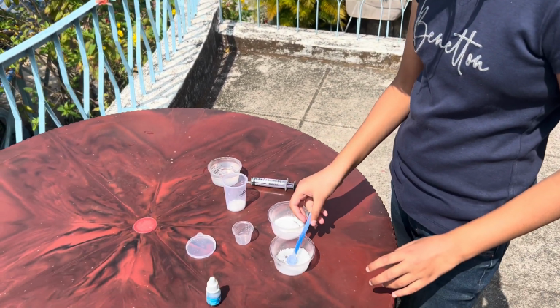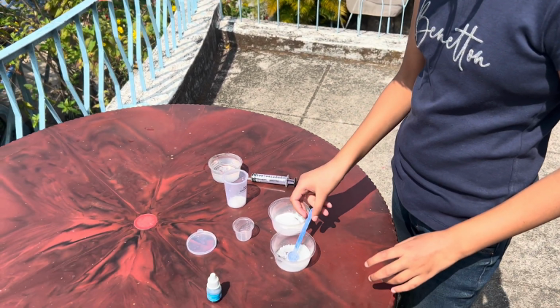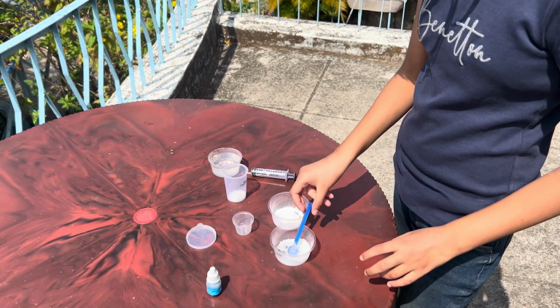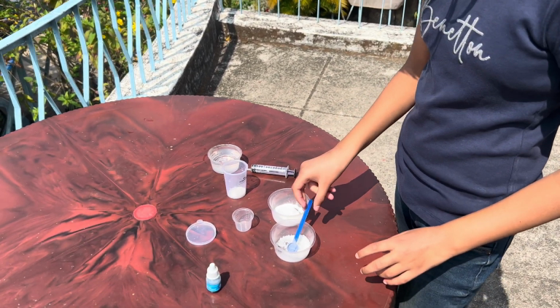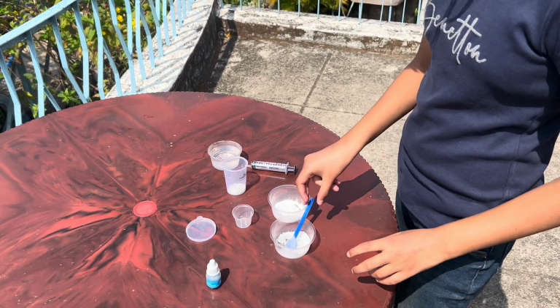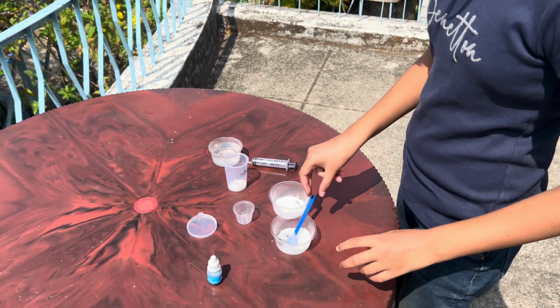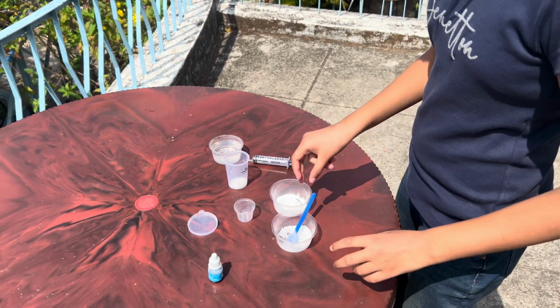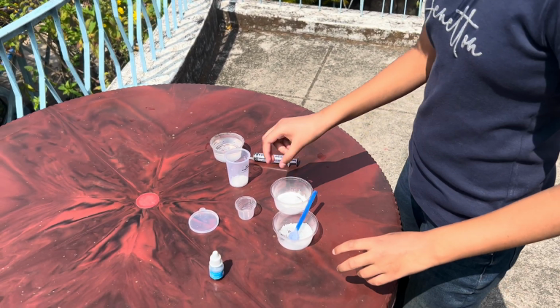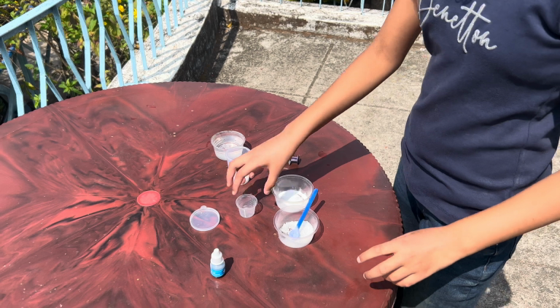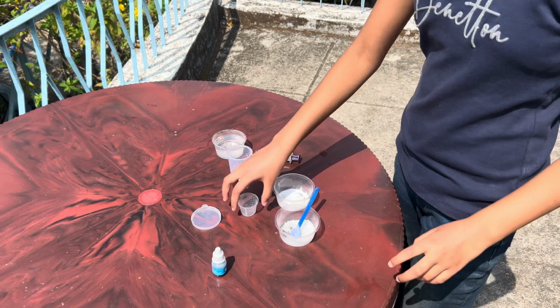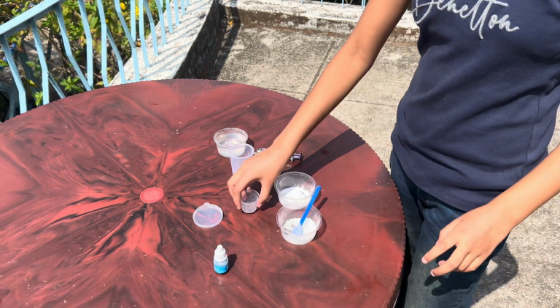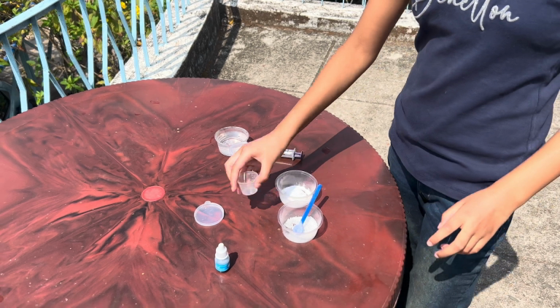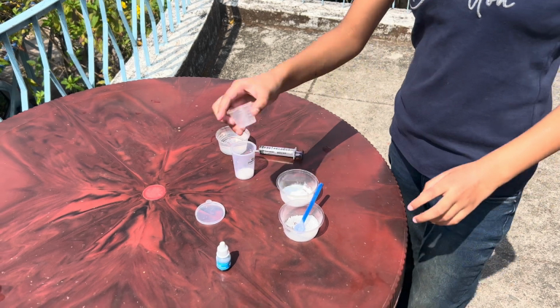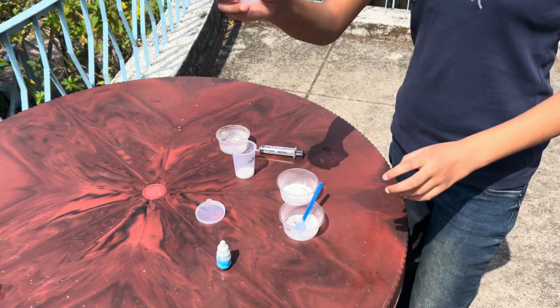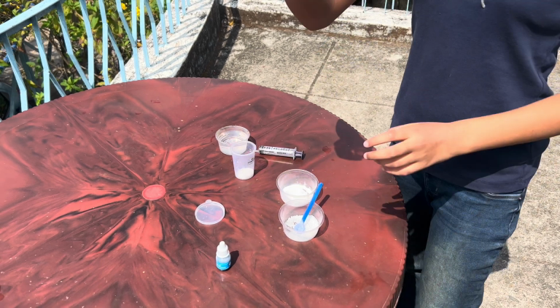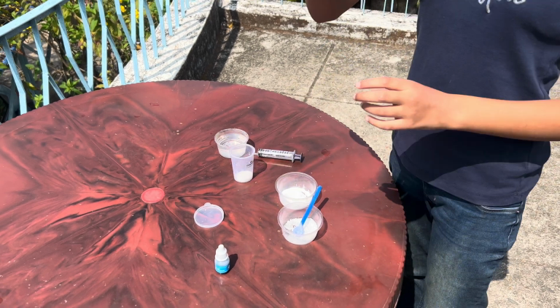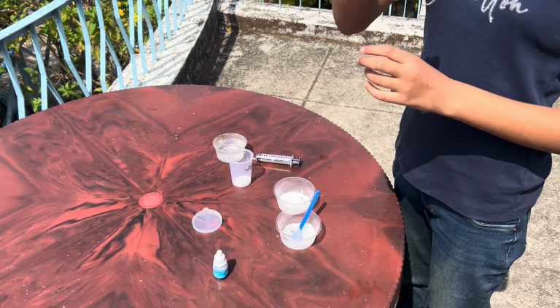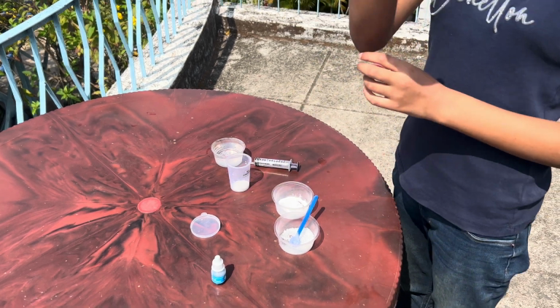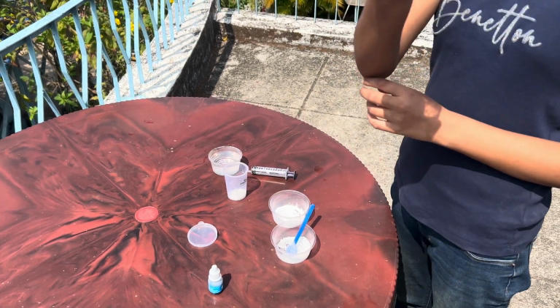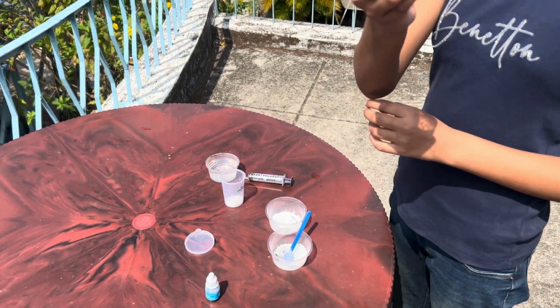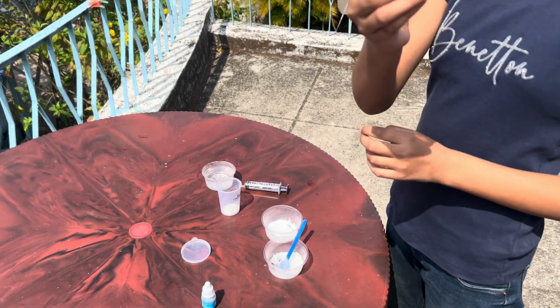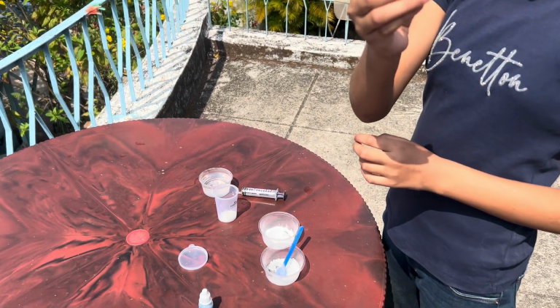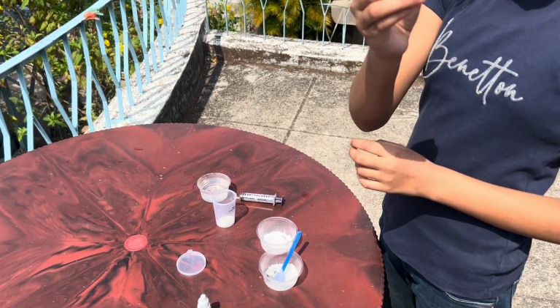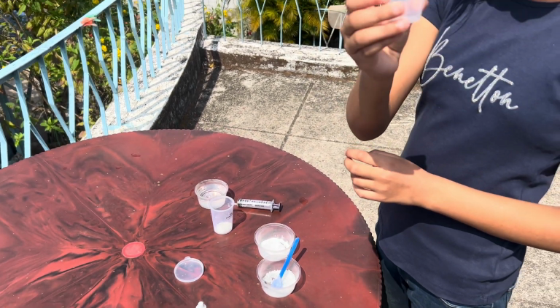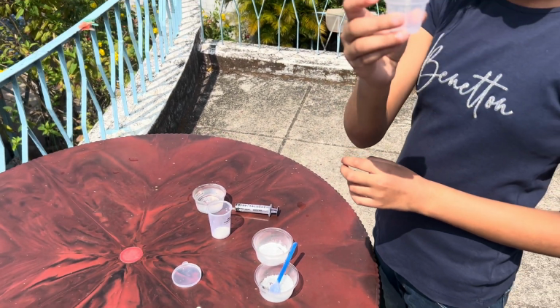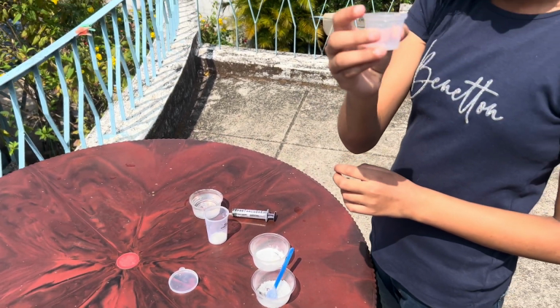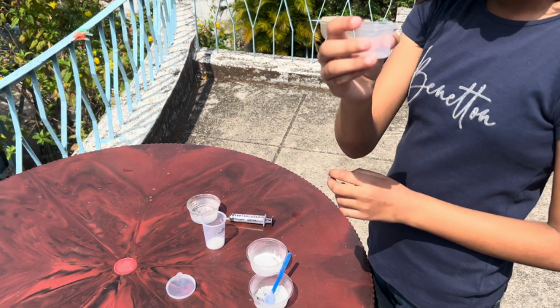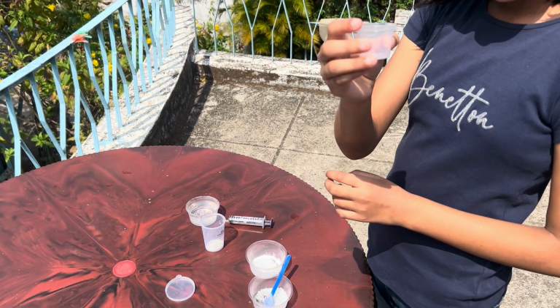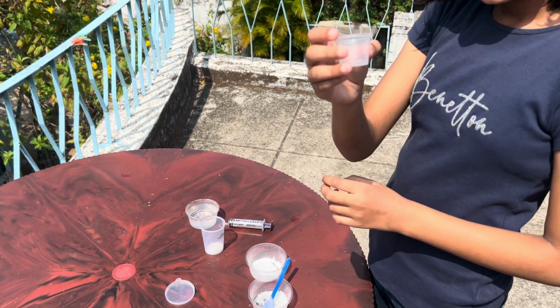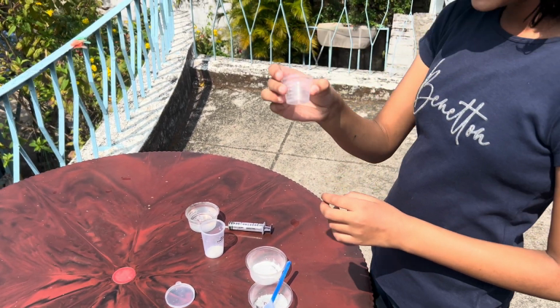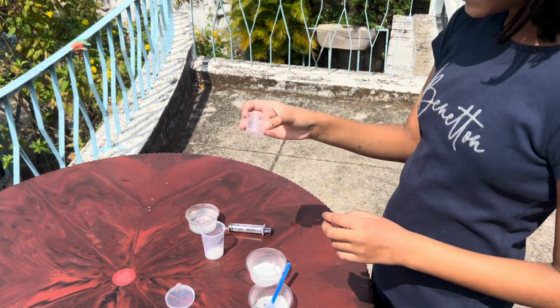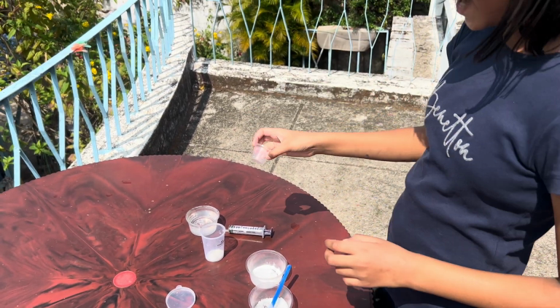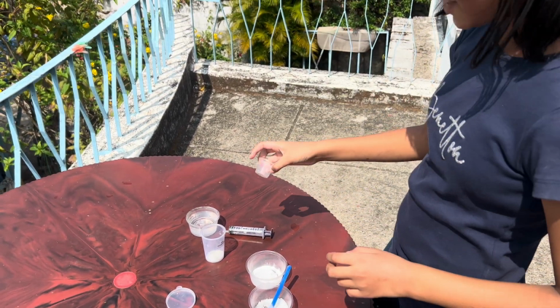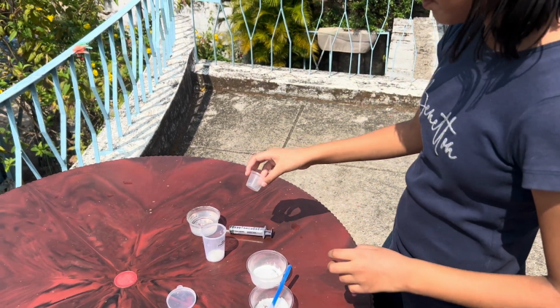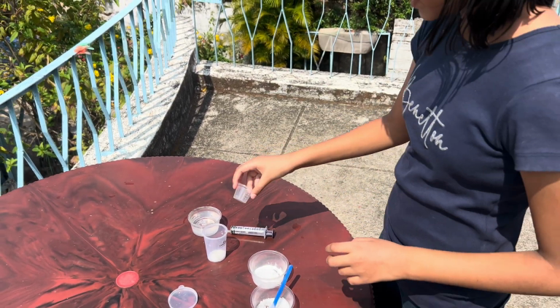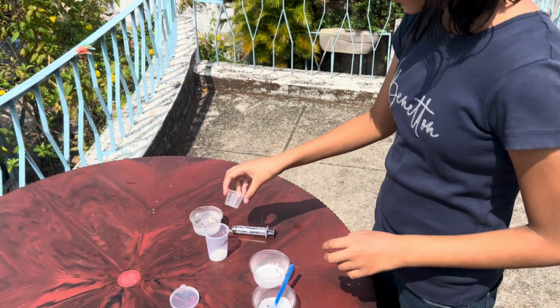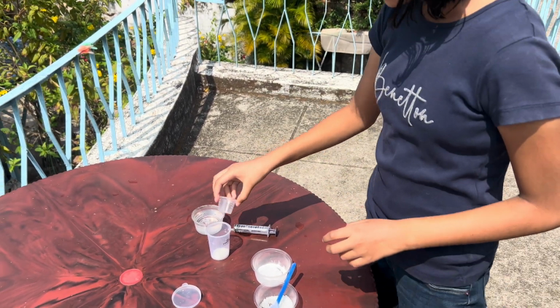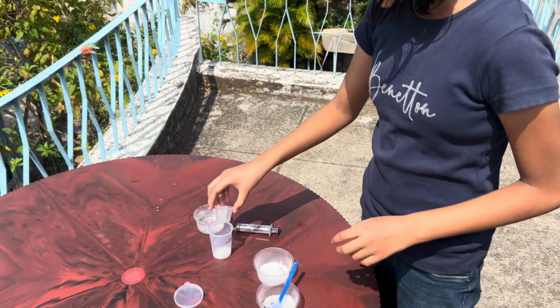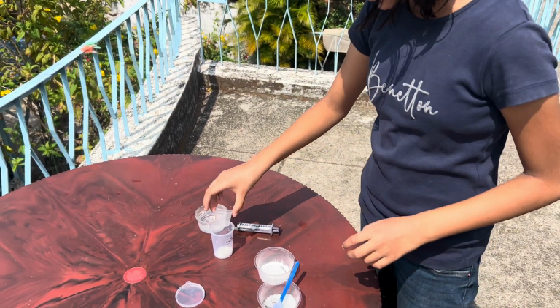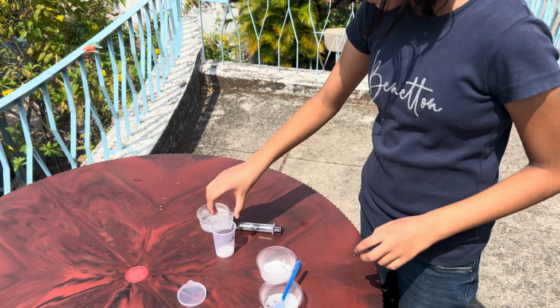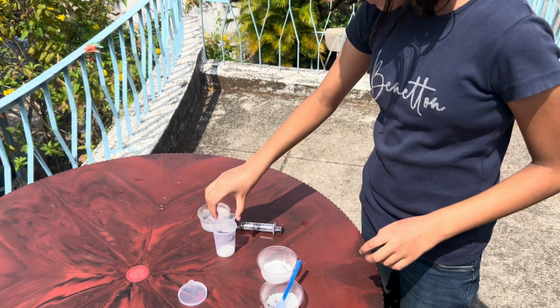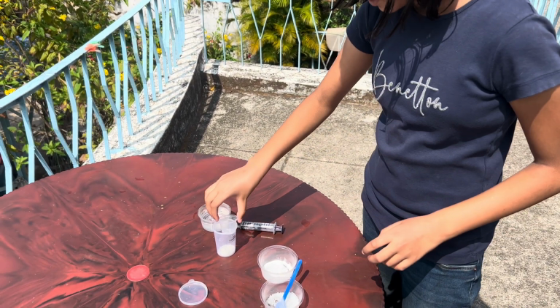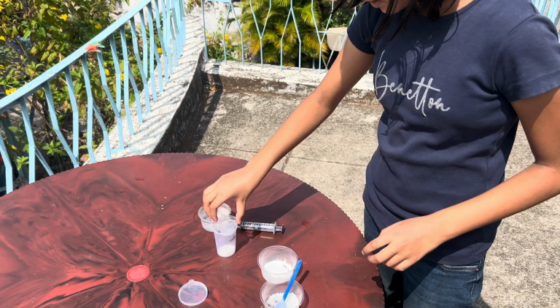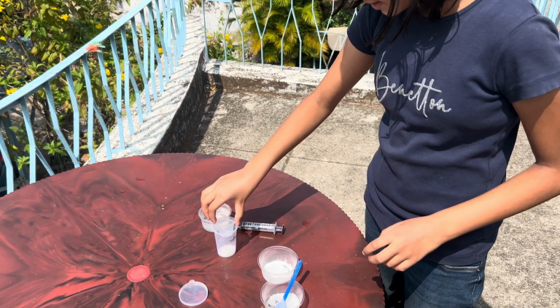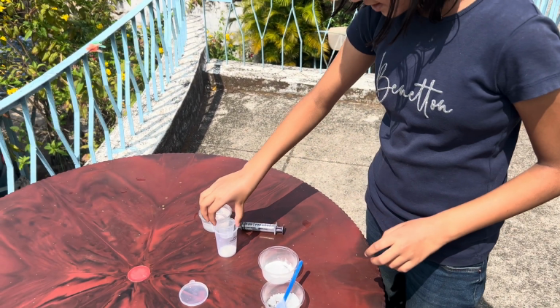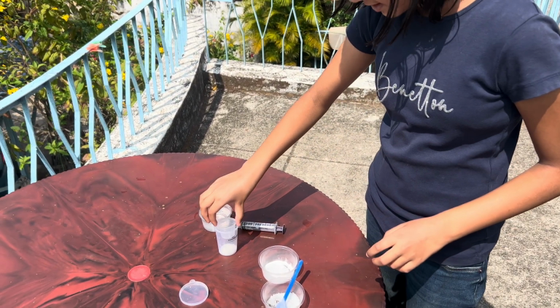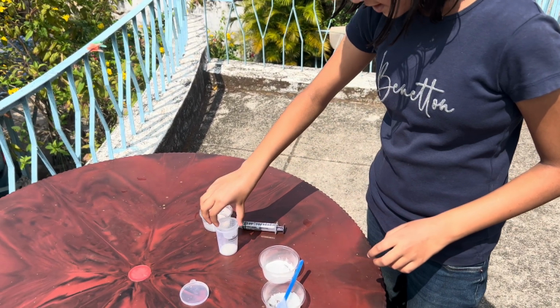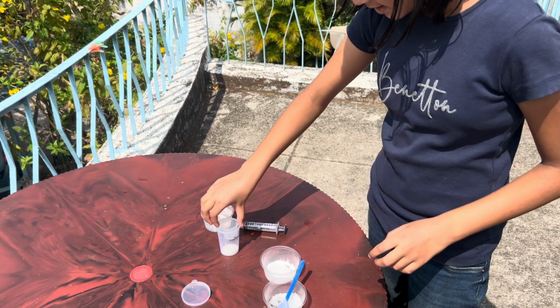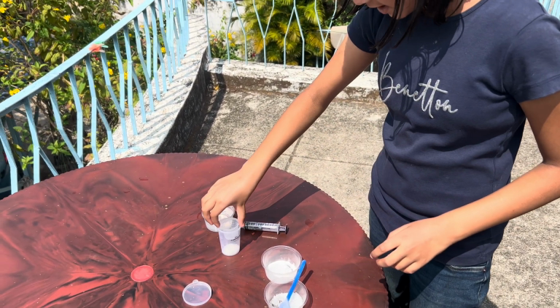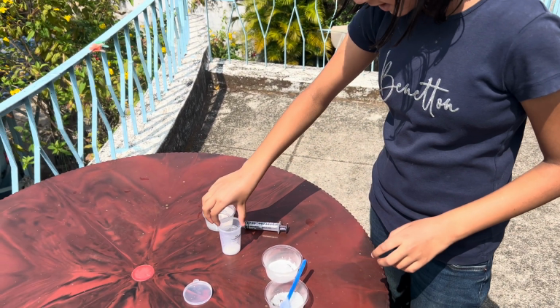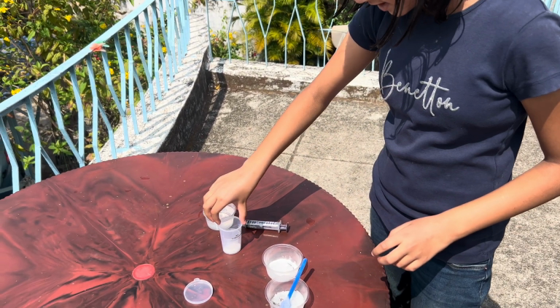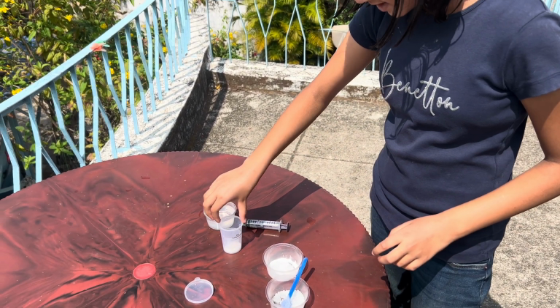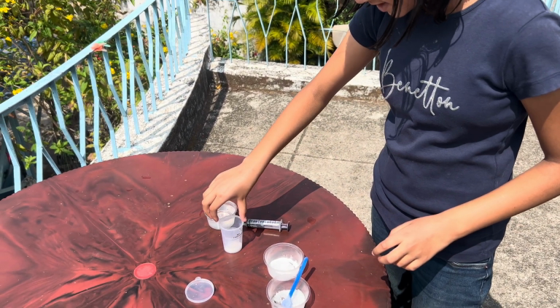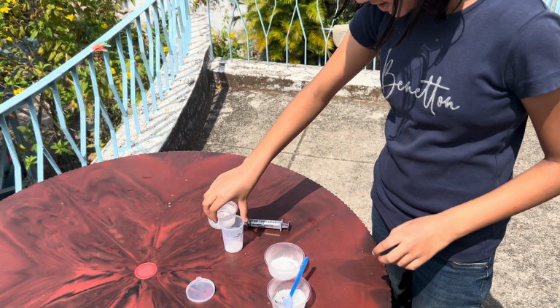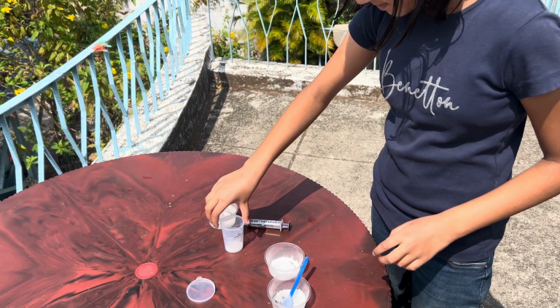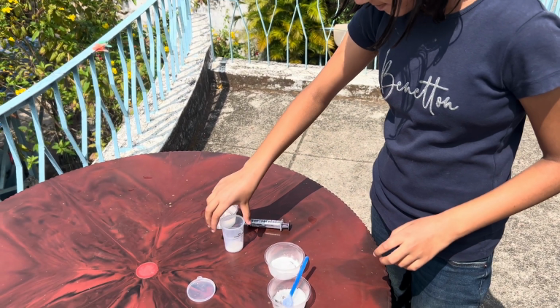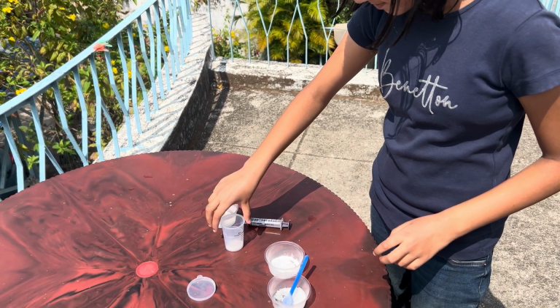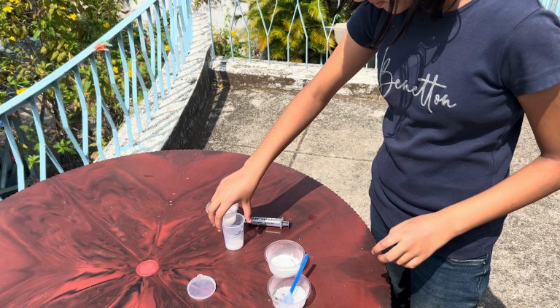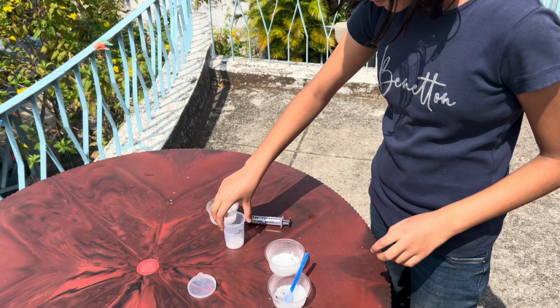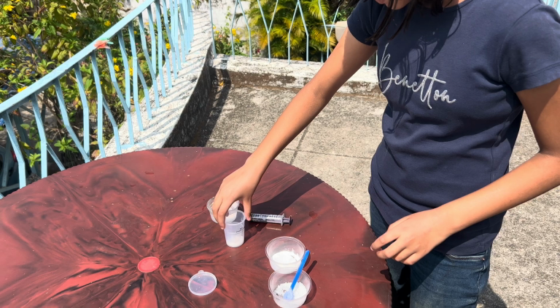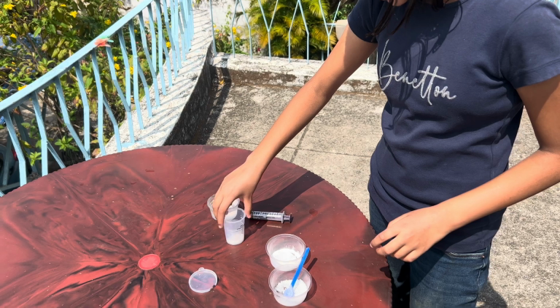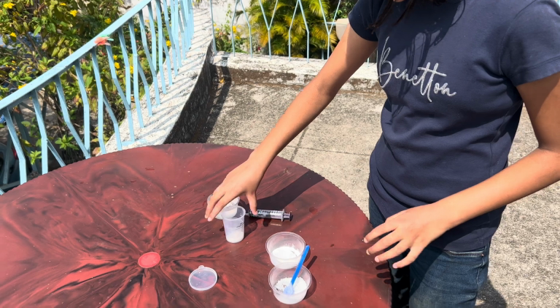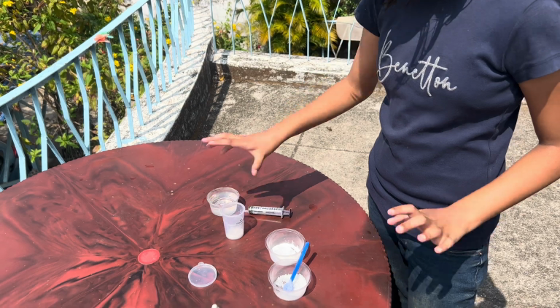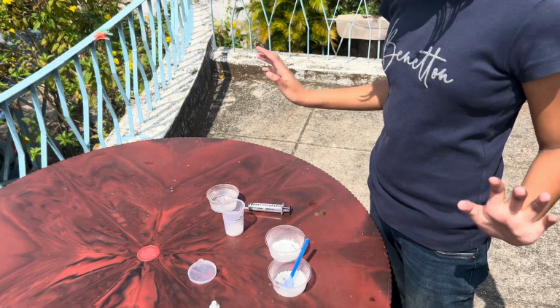After that, place this small container inside the big container, like this. Done.